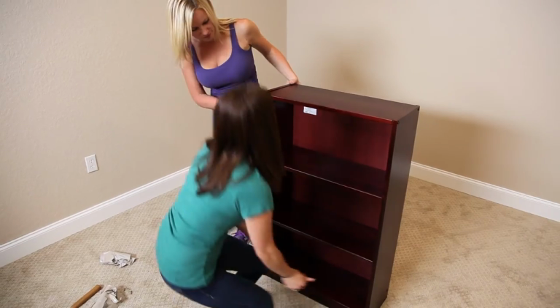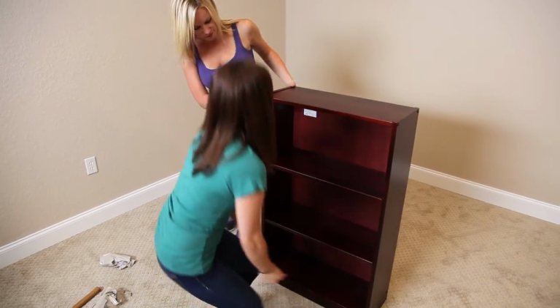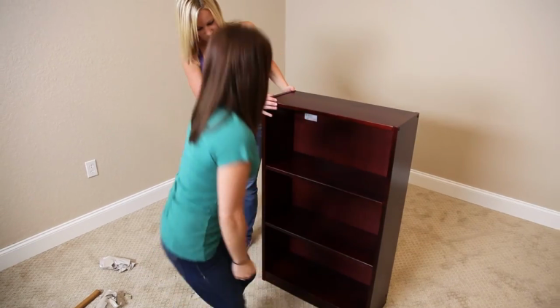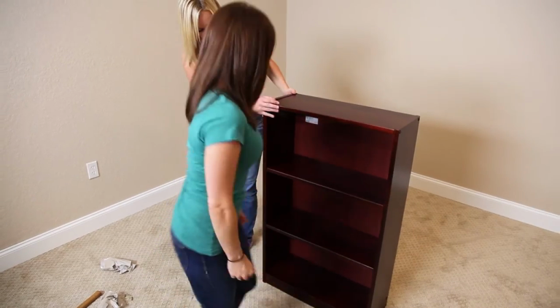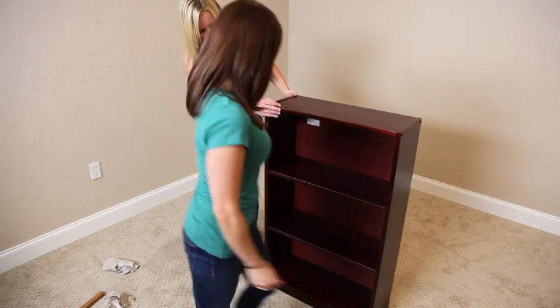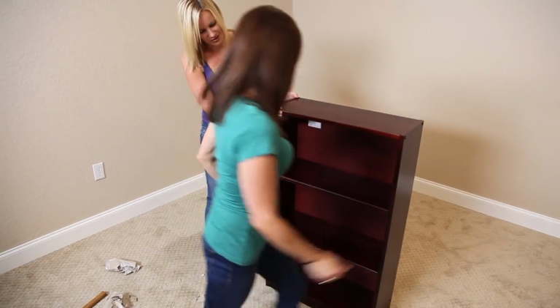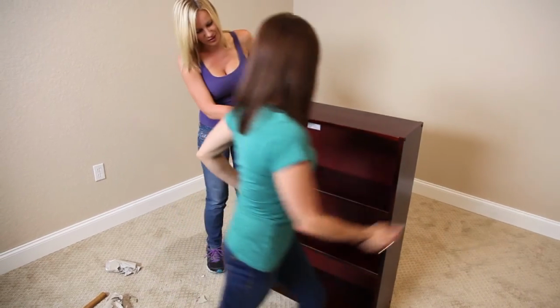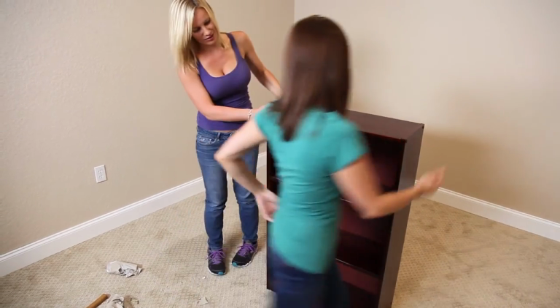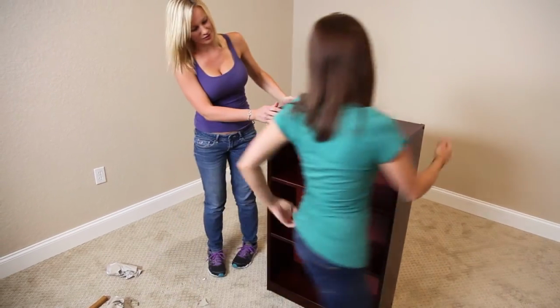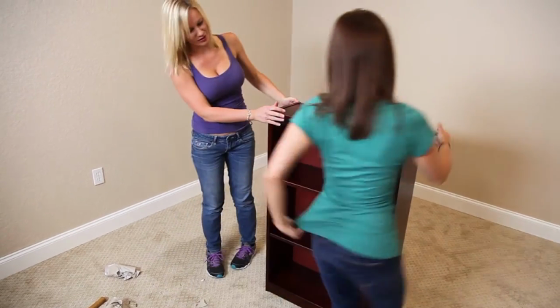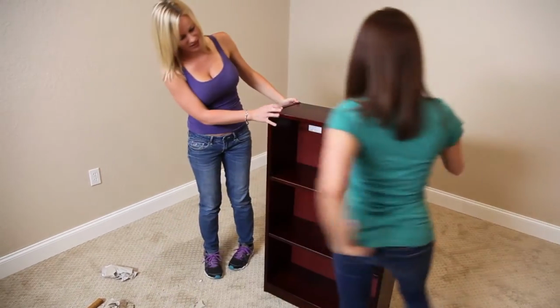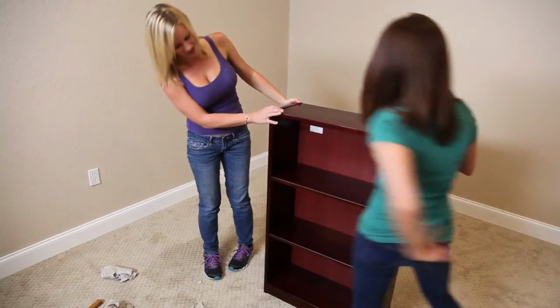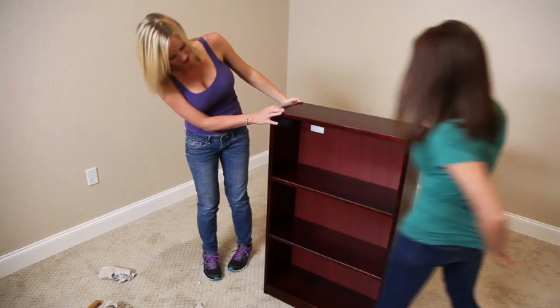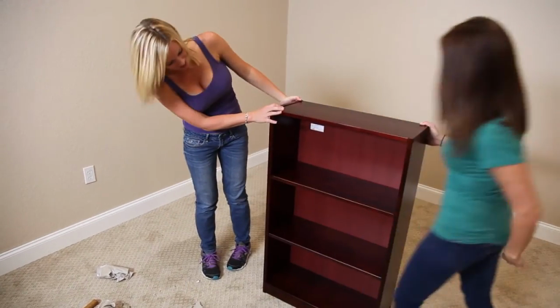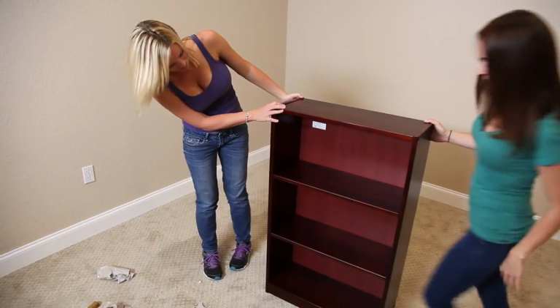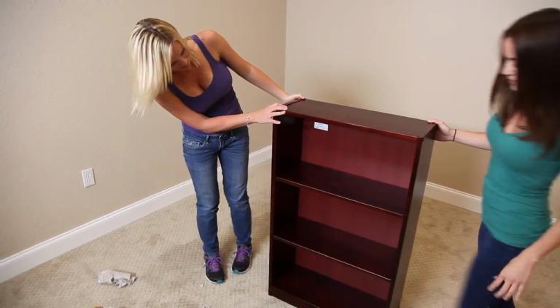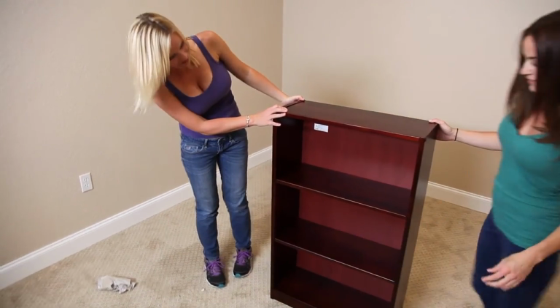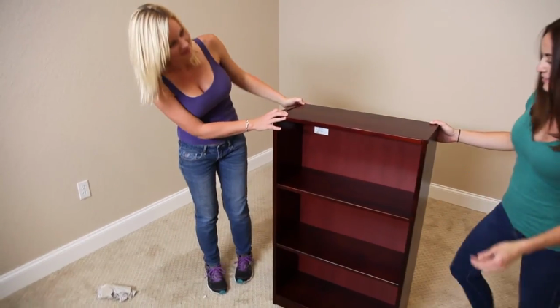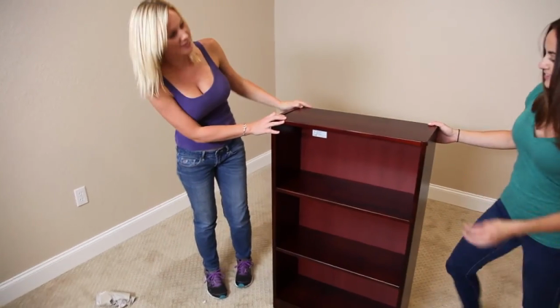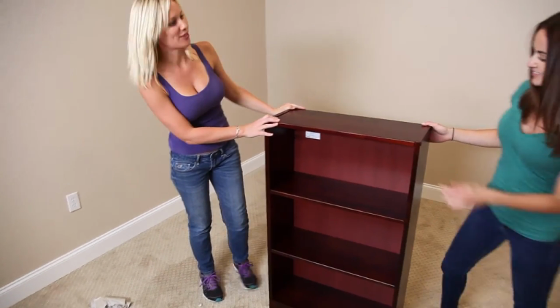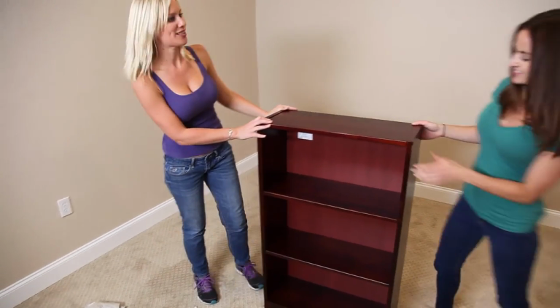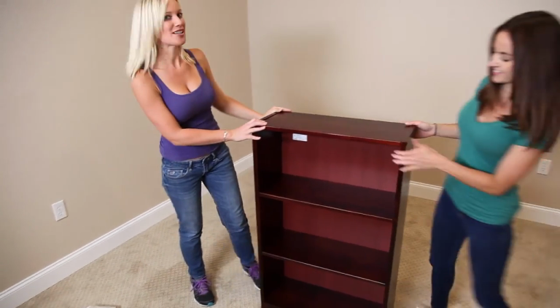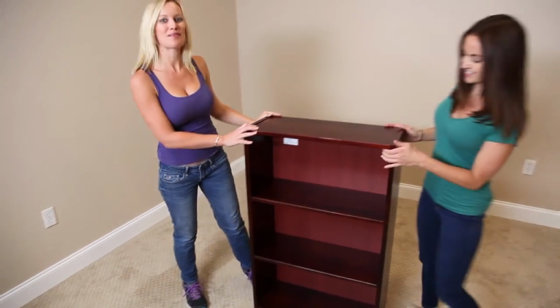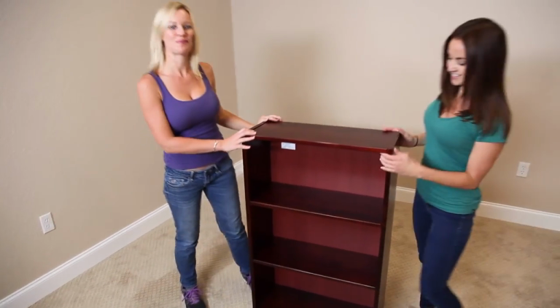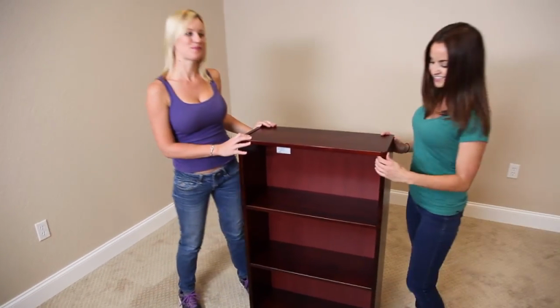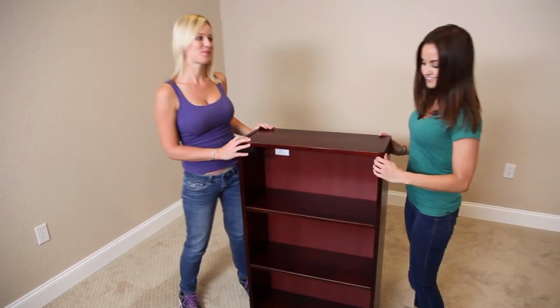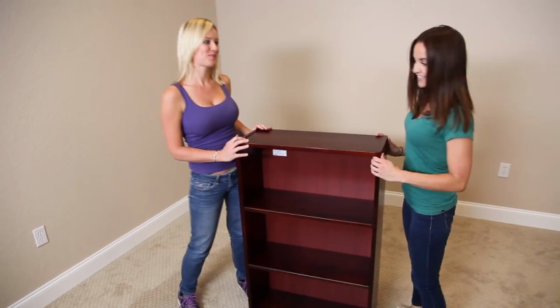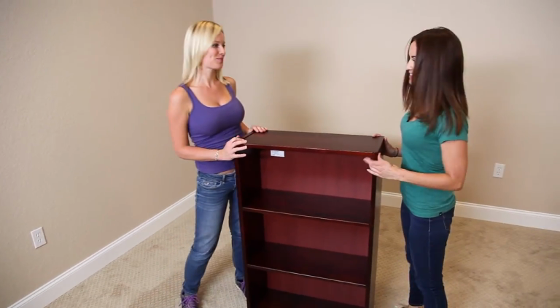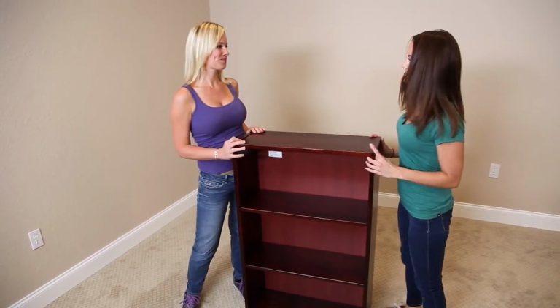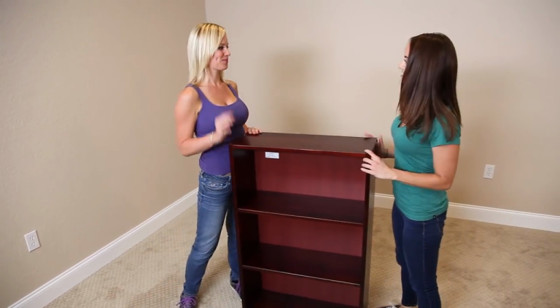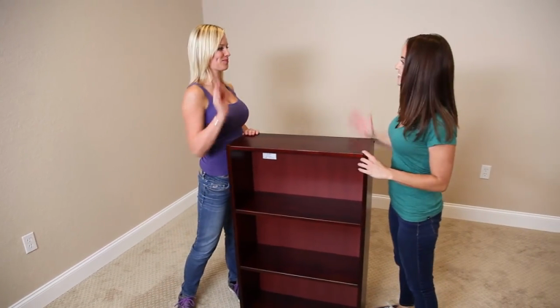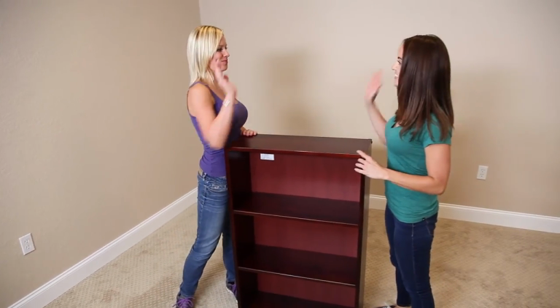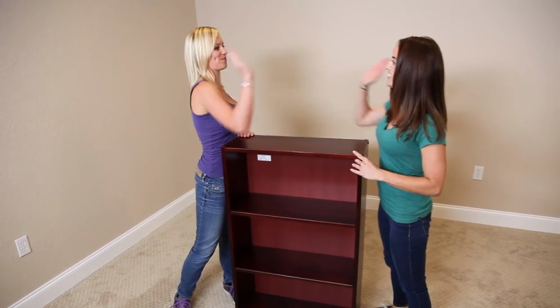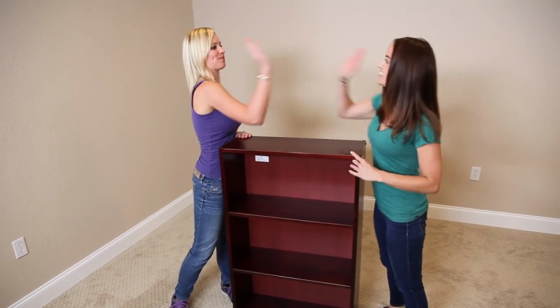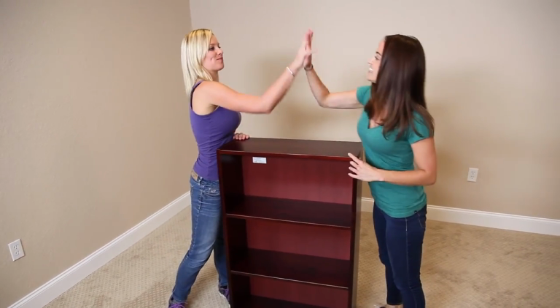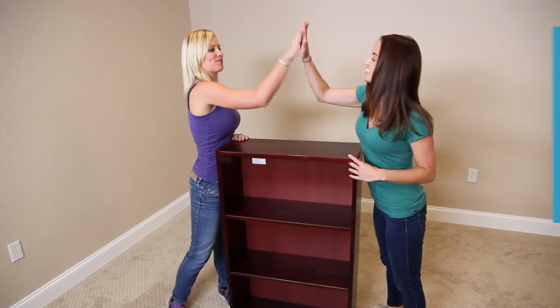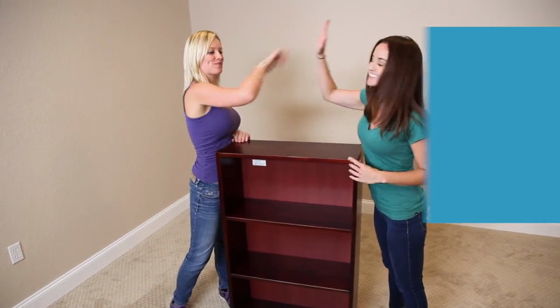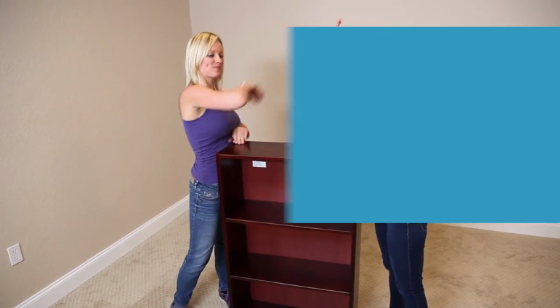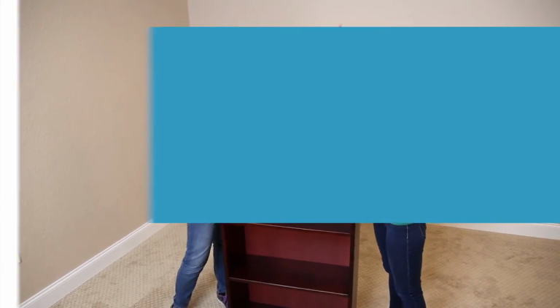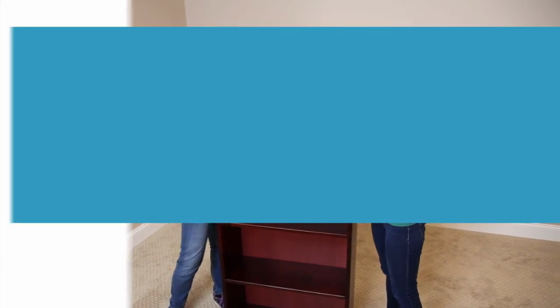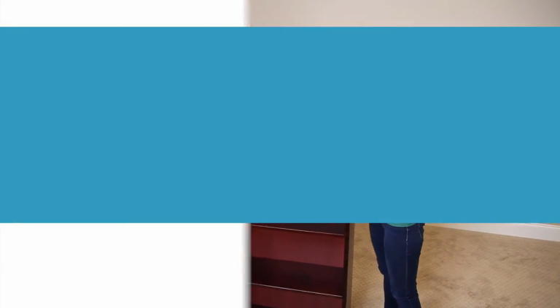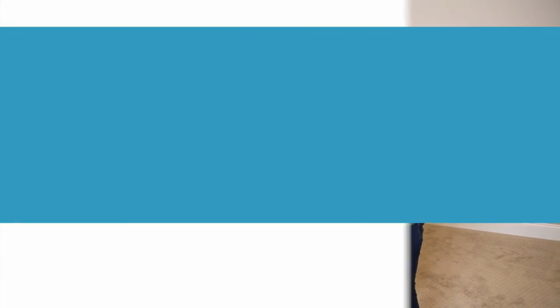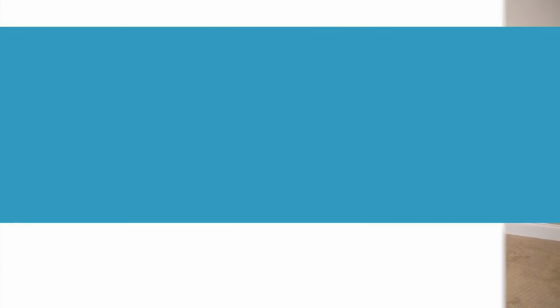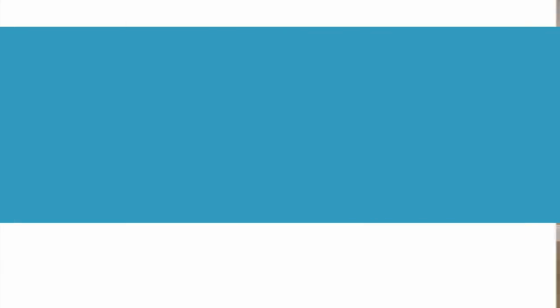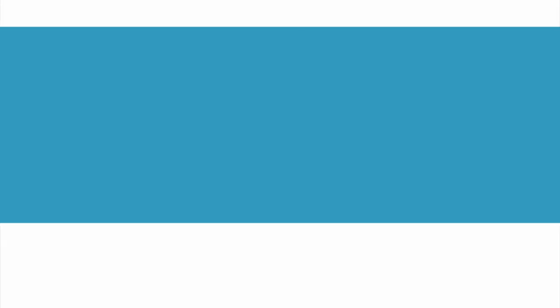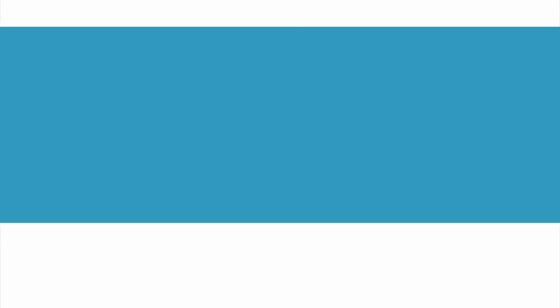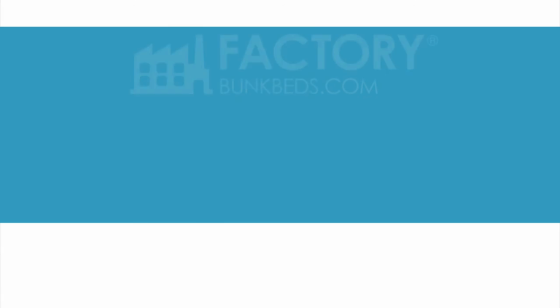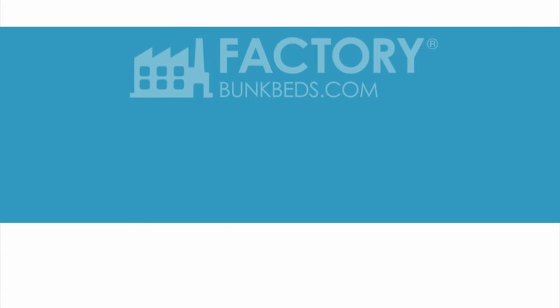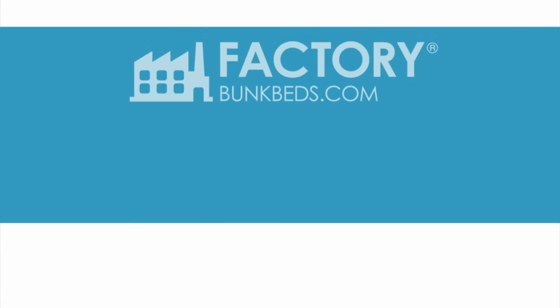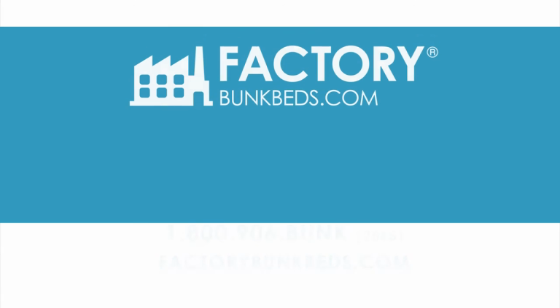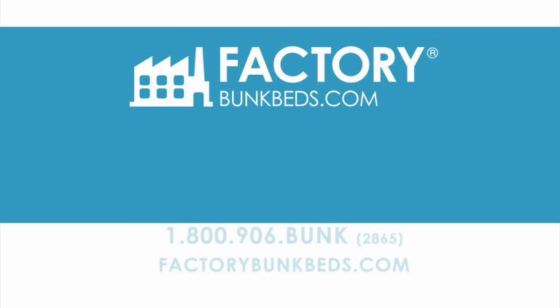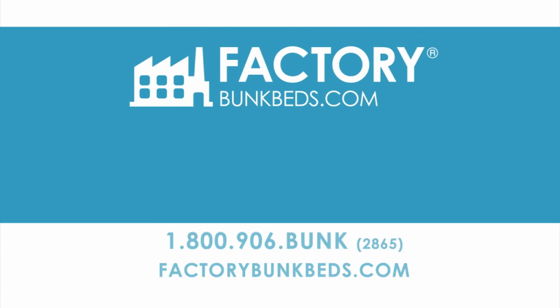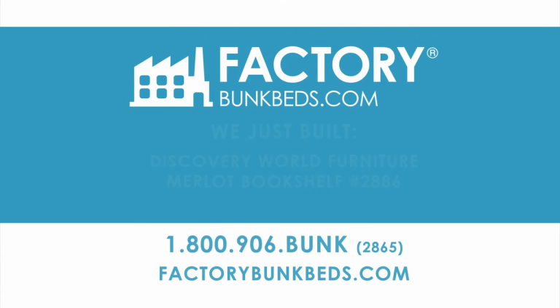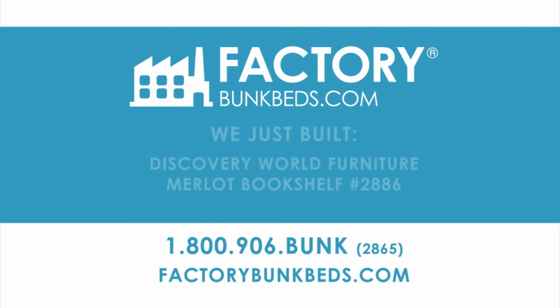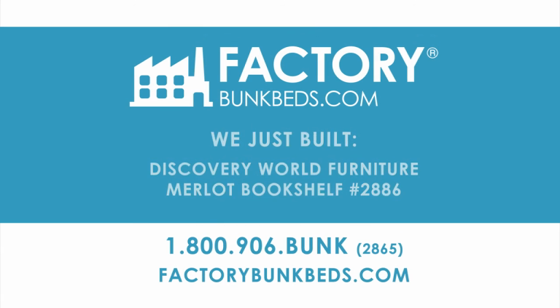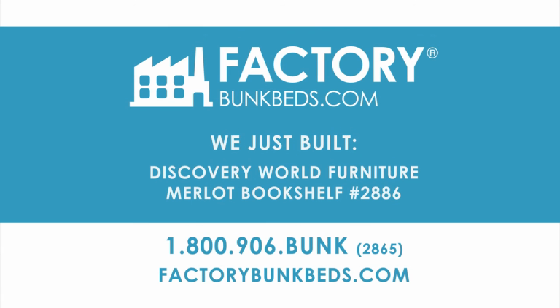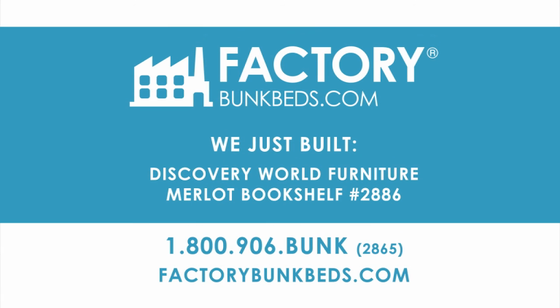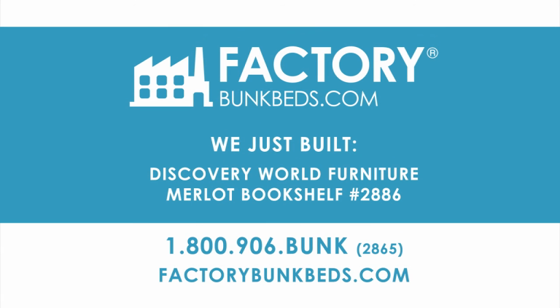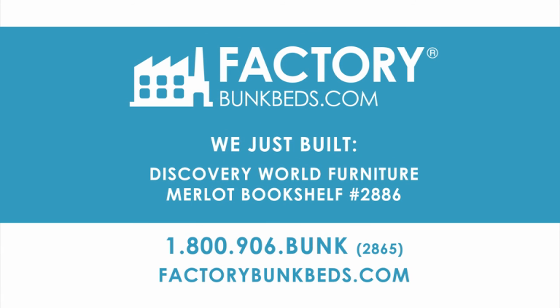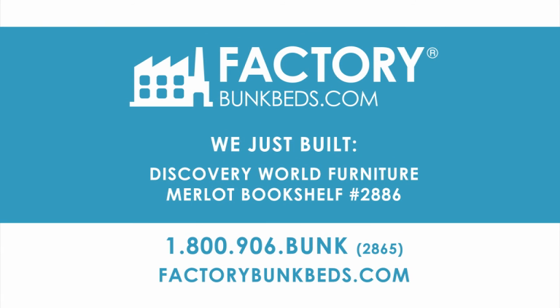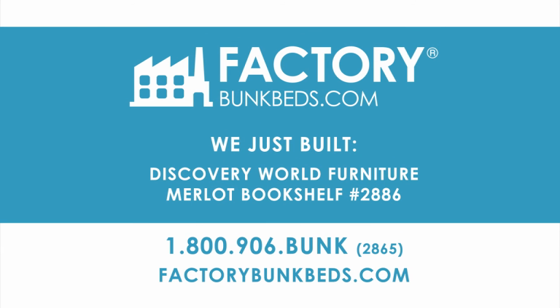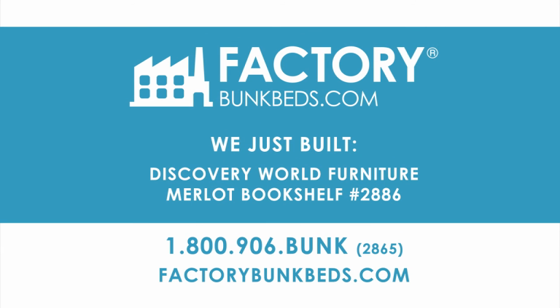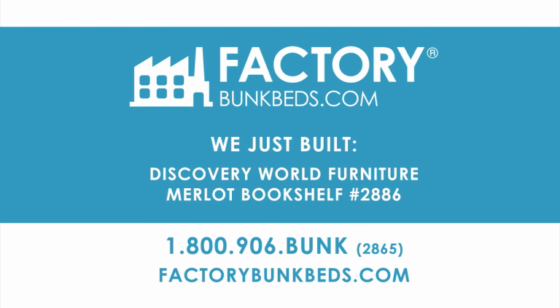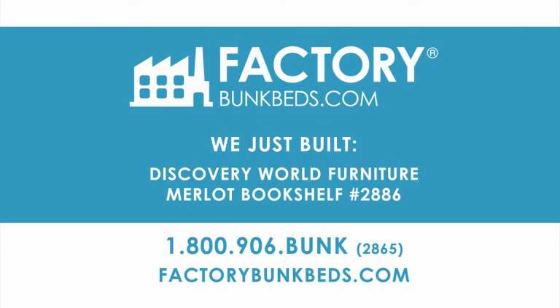That turned out really nice. Great job. Thanks, thank you.